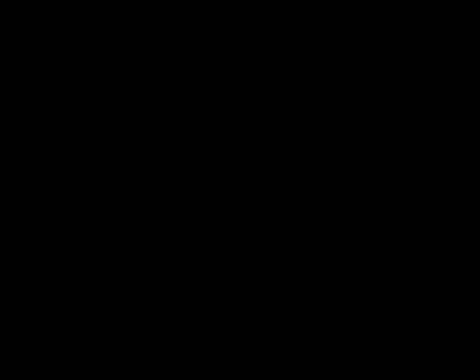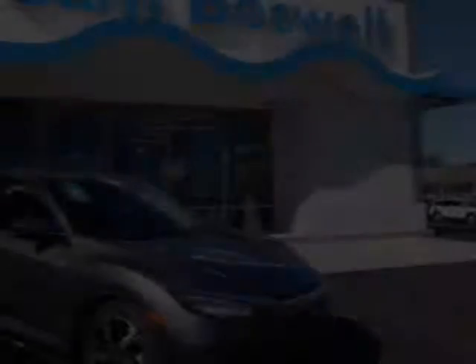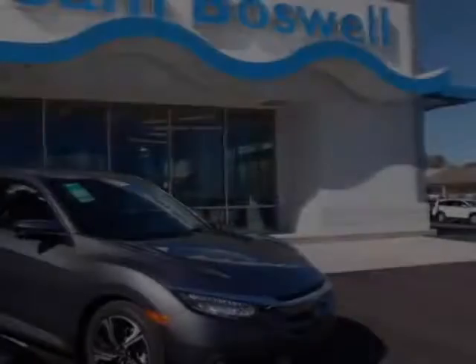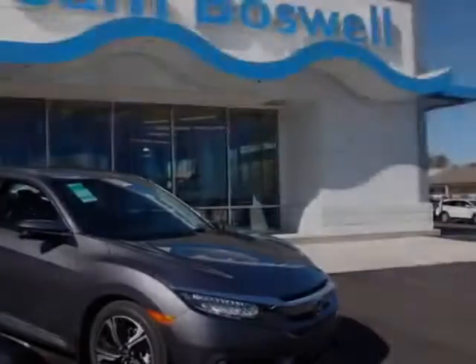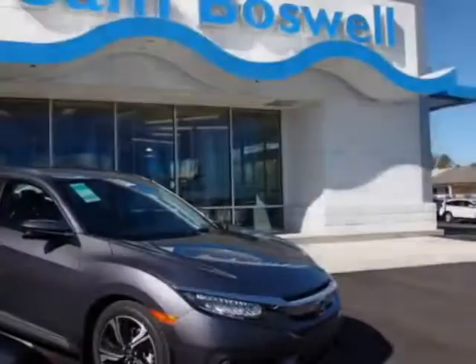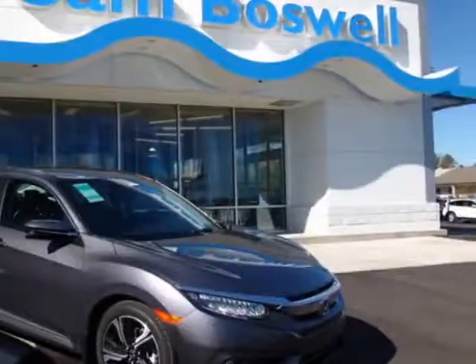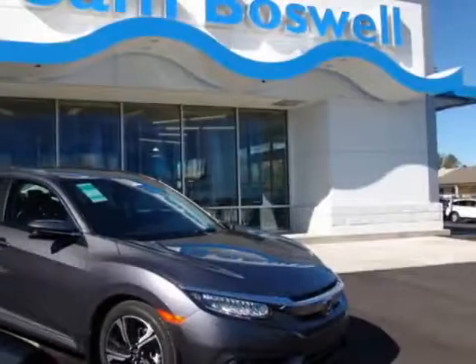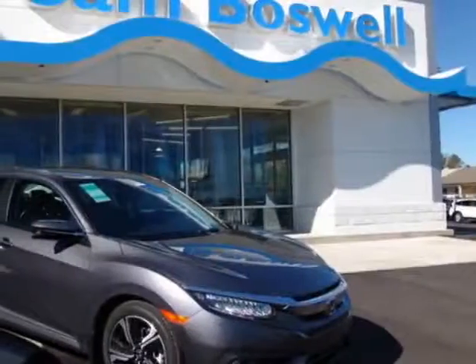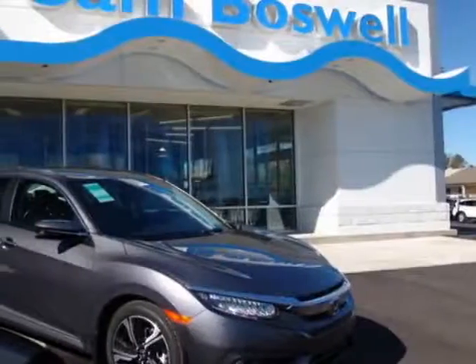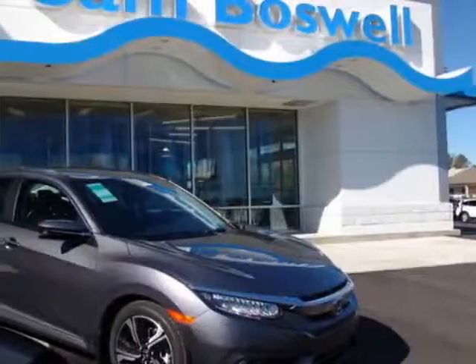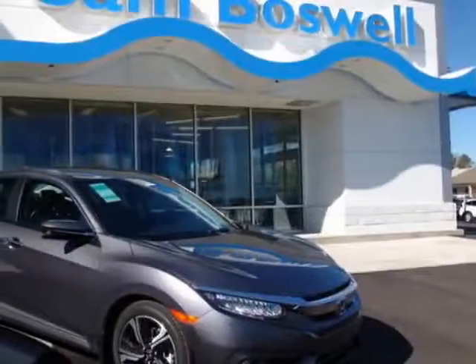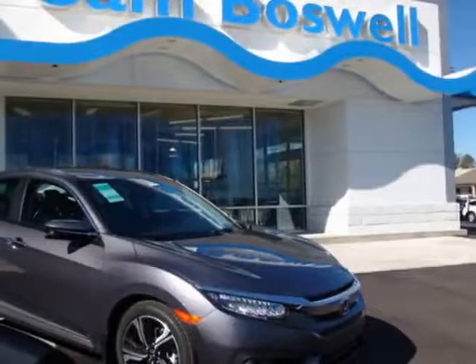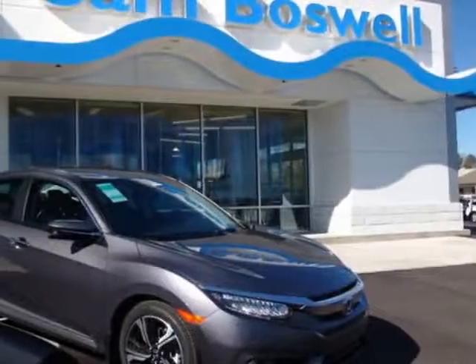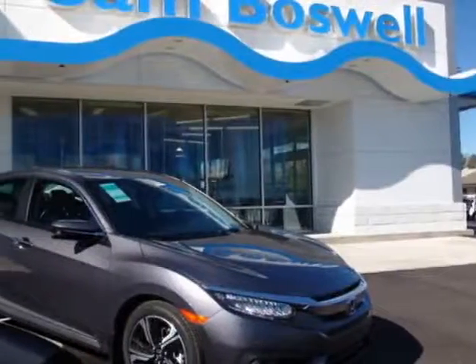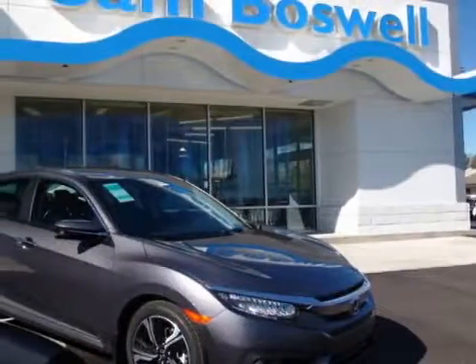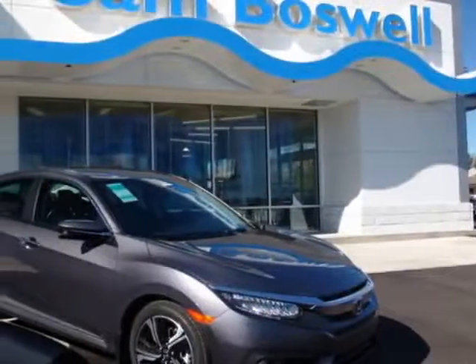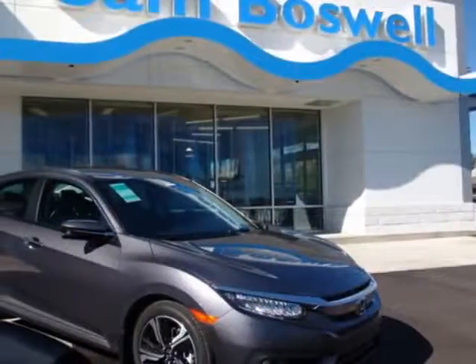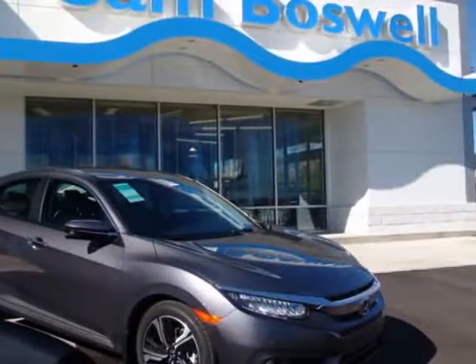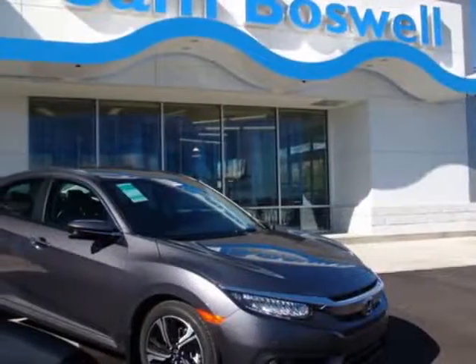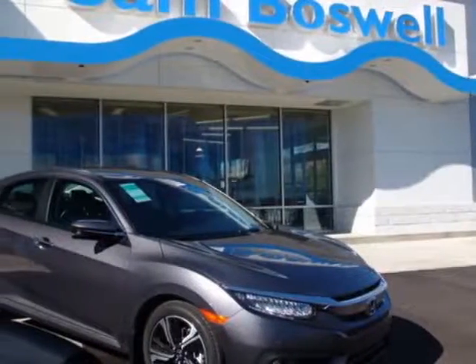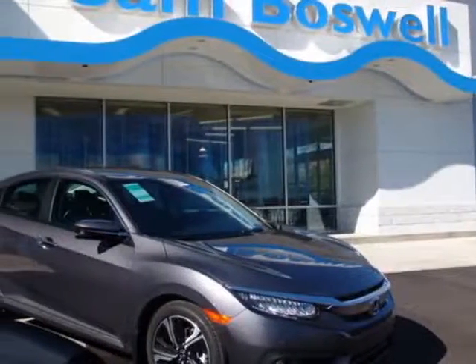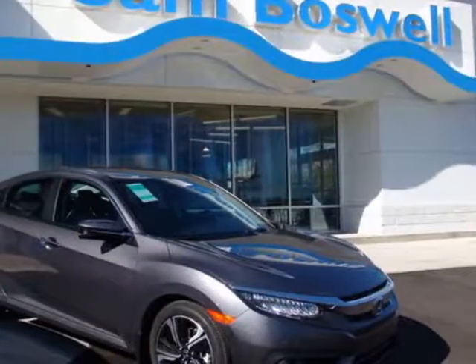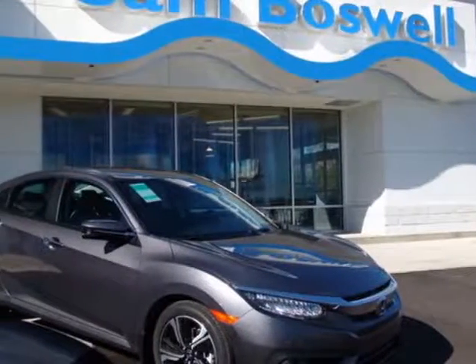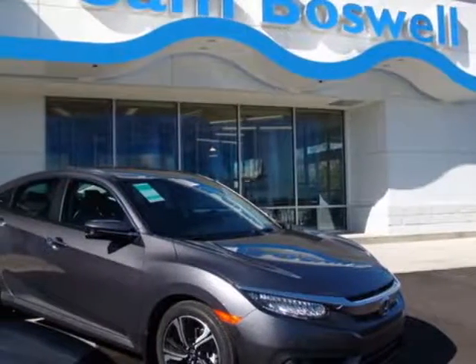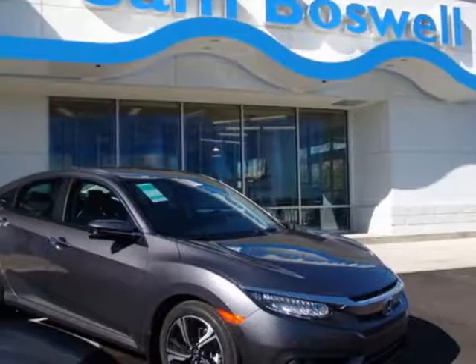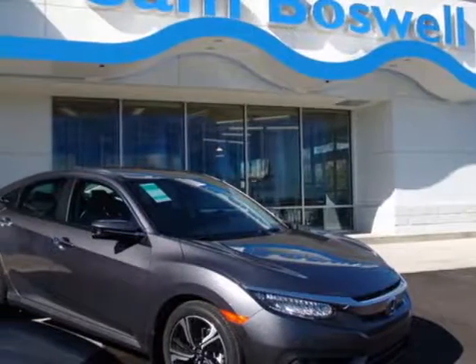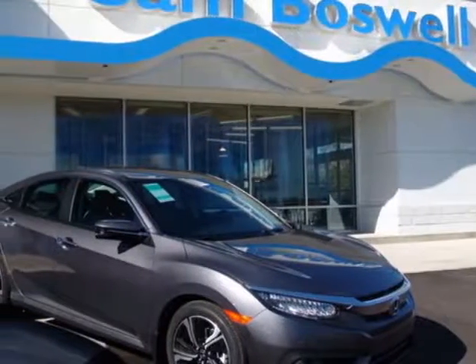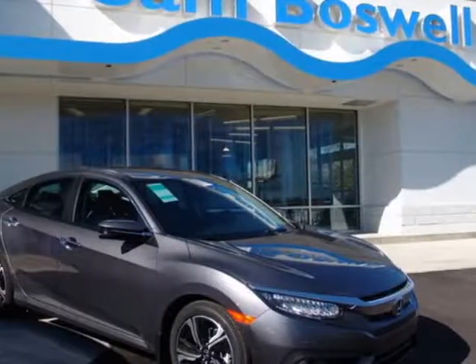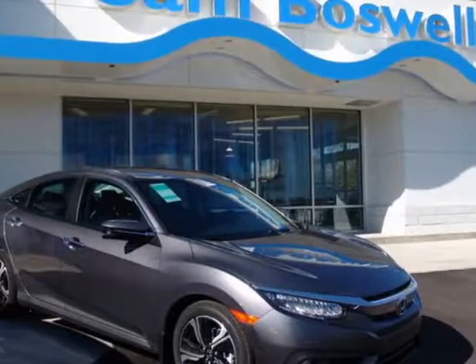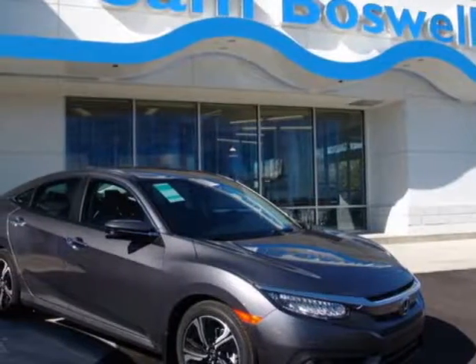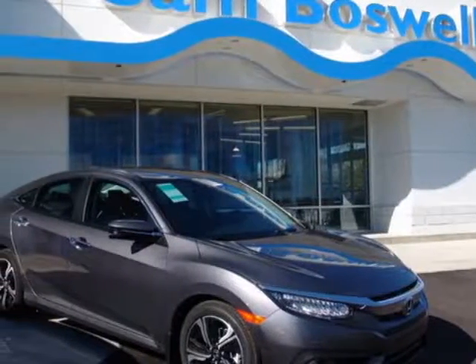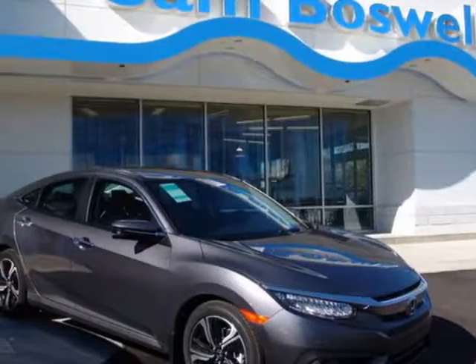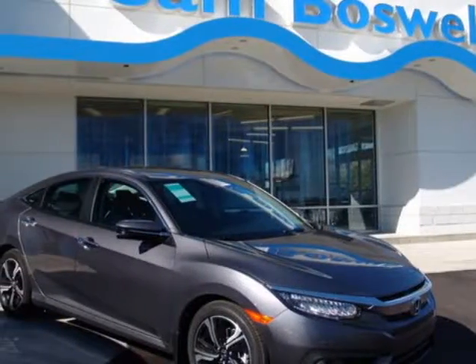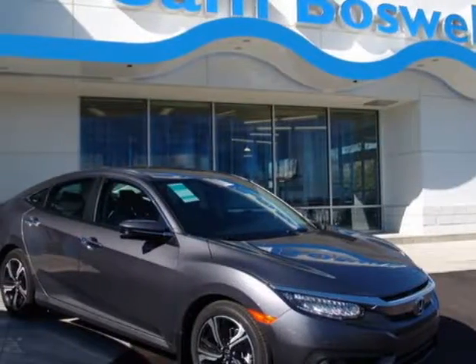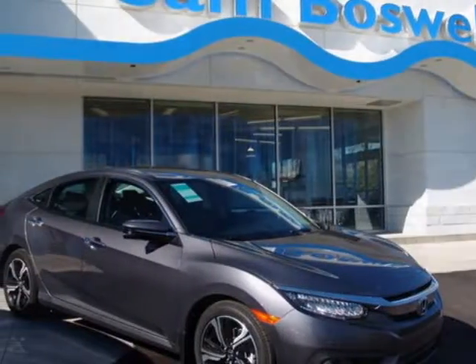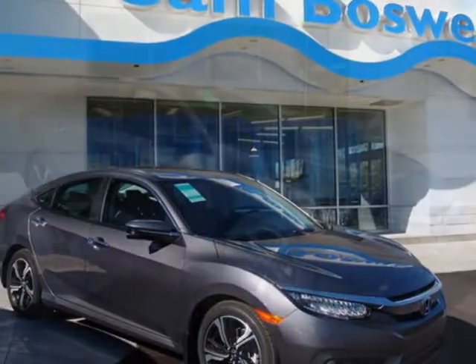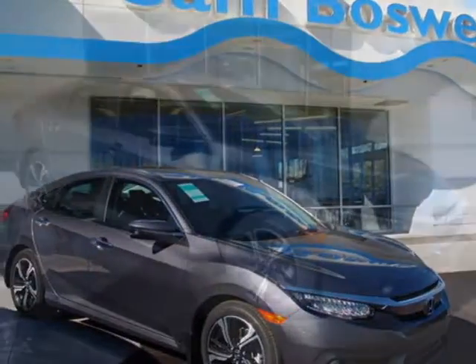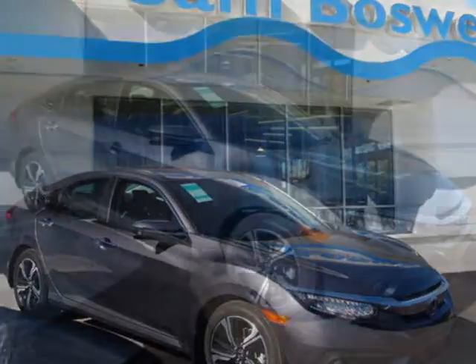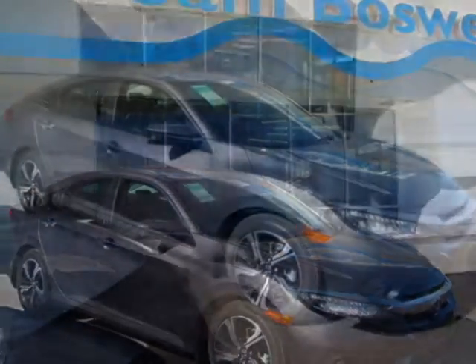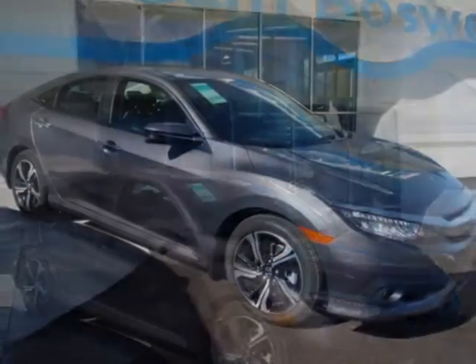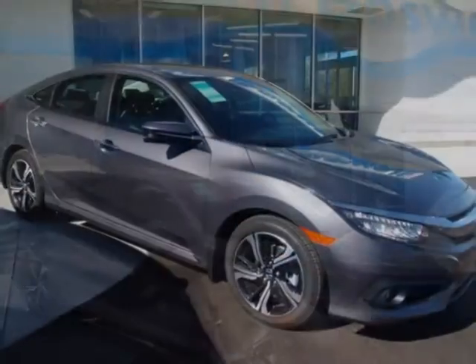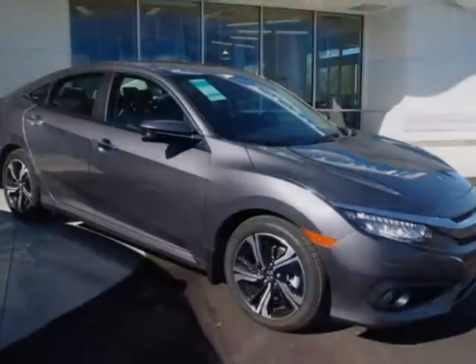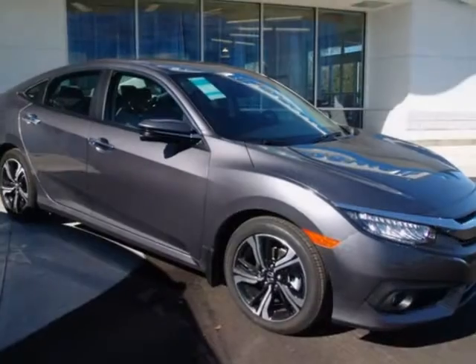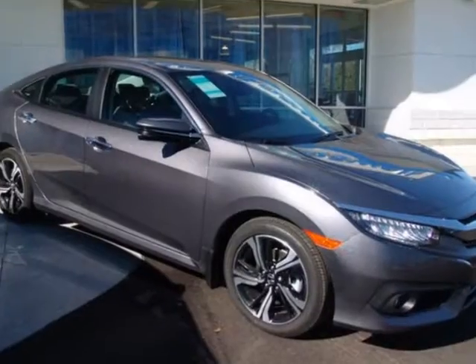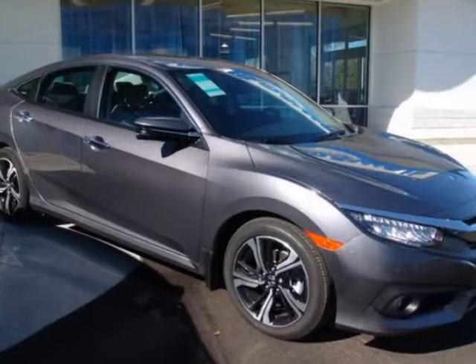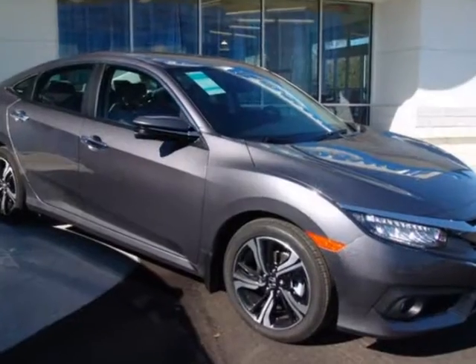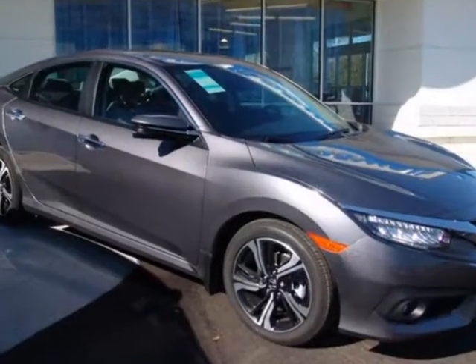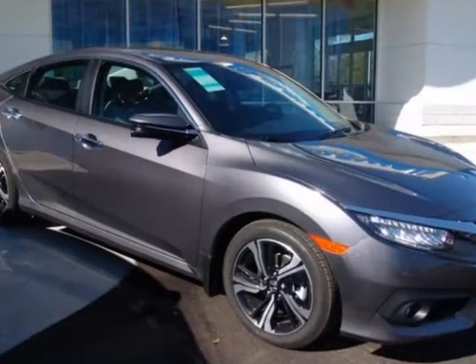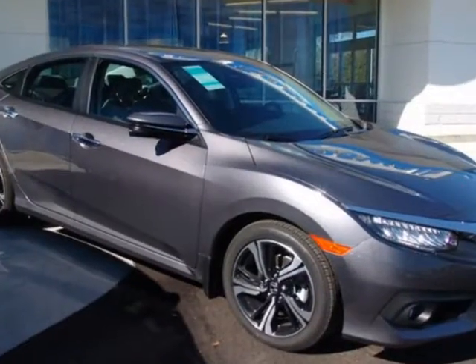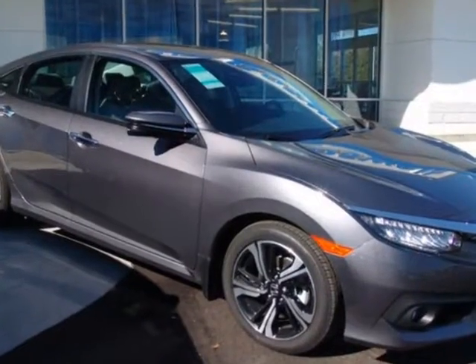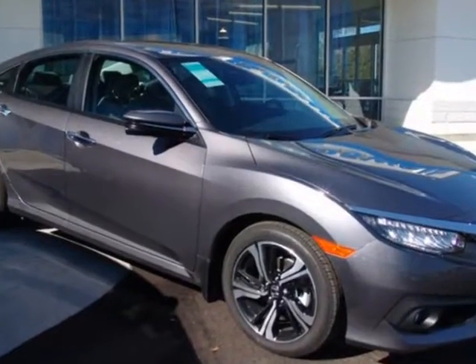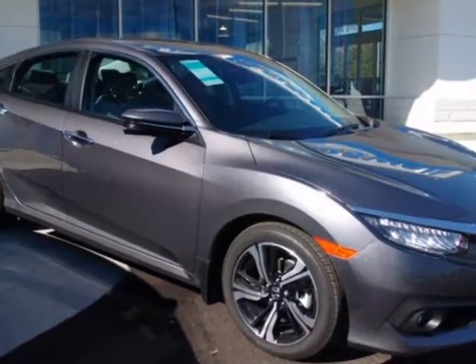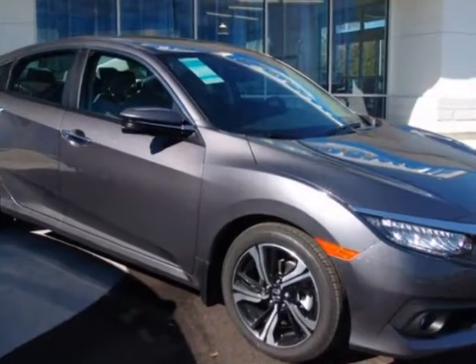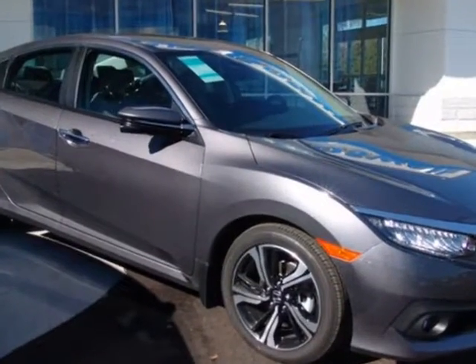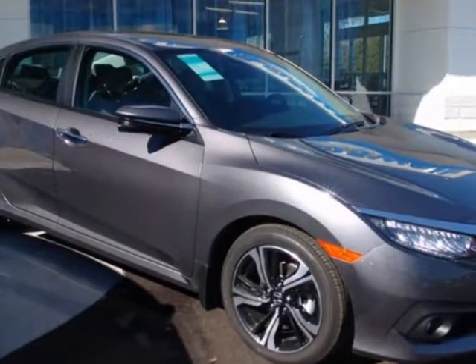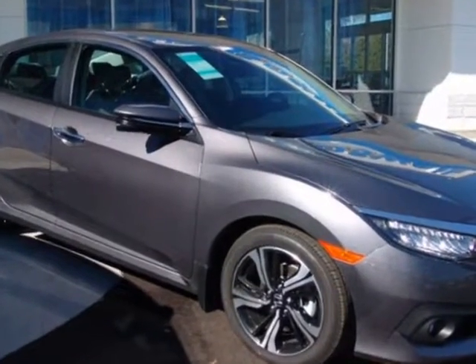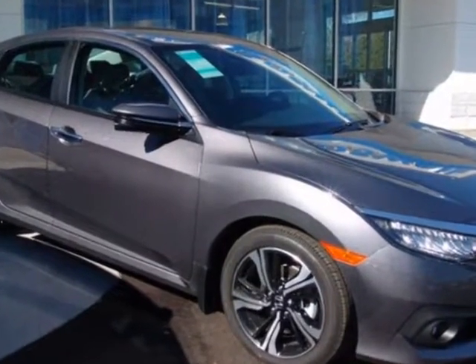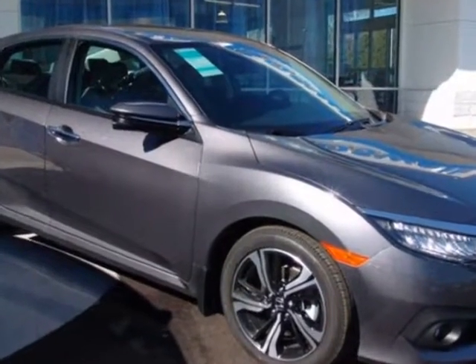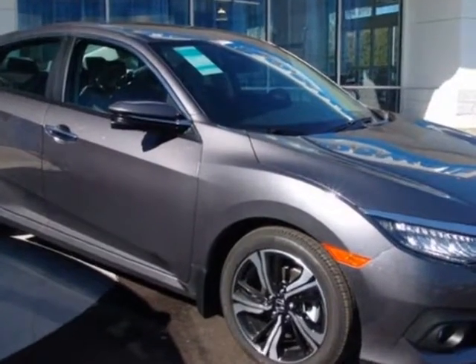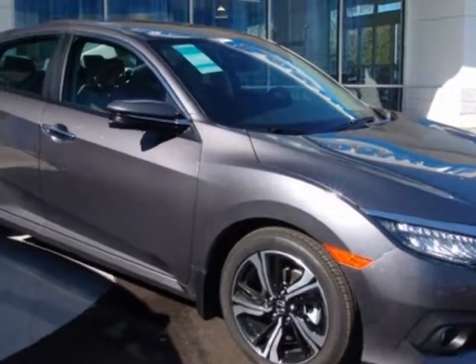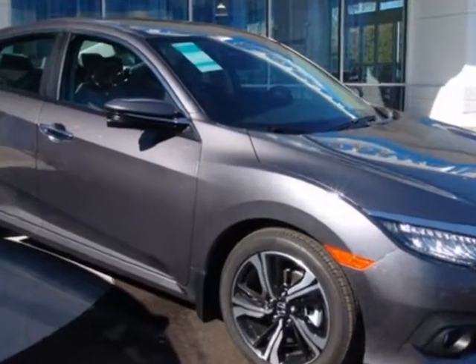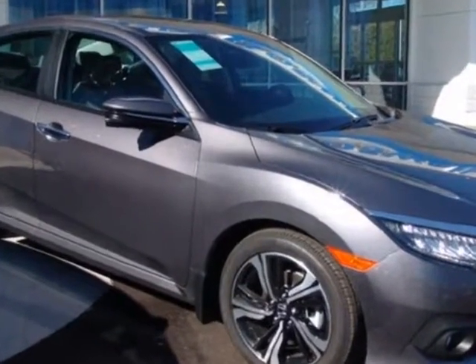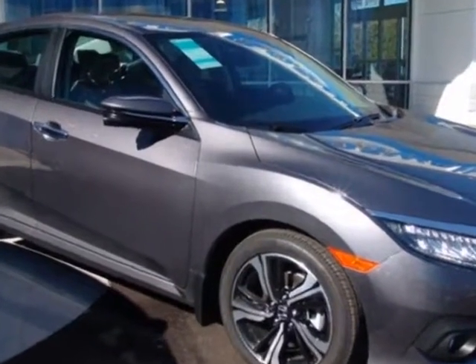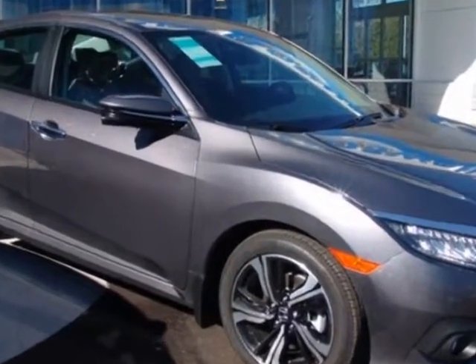Take a look at this new 2016 Honda Civic sedan. For your protection, this vehicle has a full factory warranty.